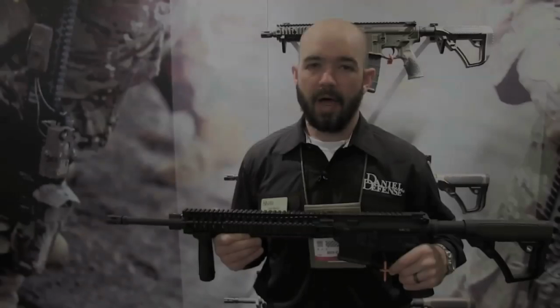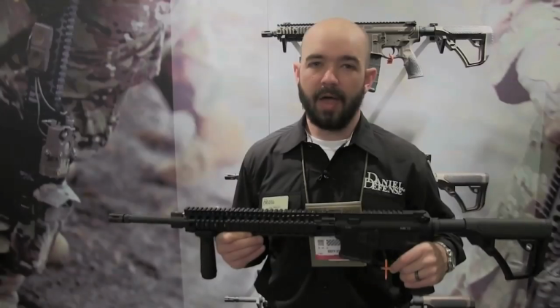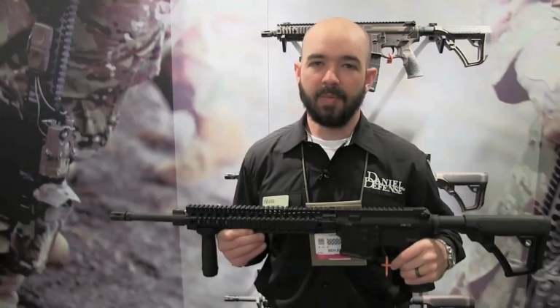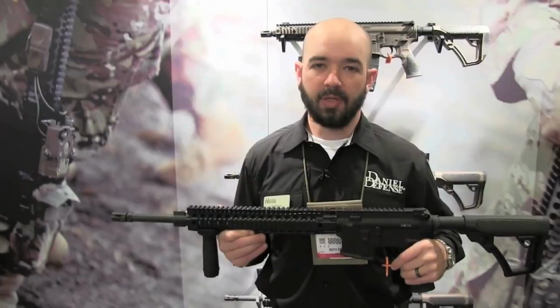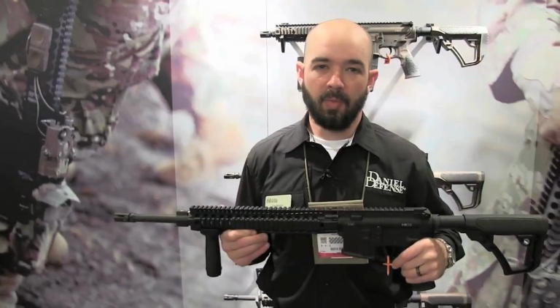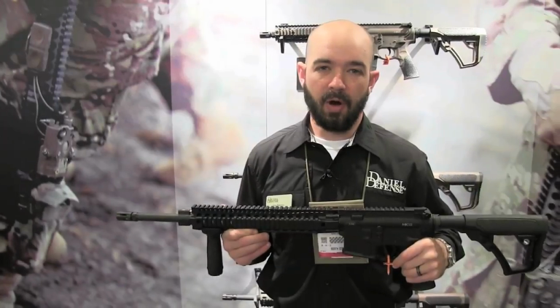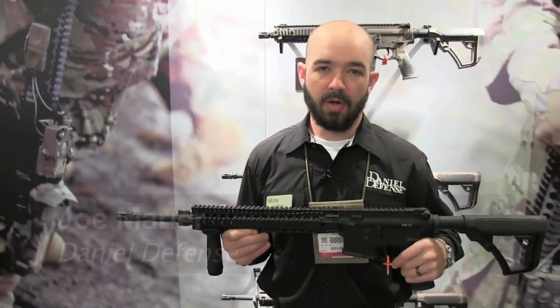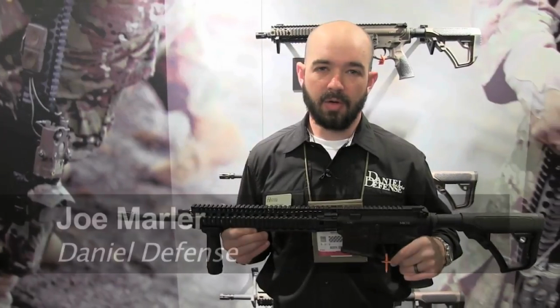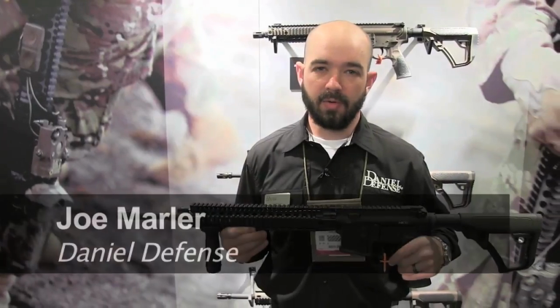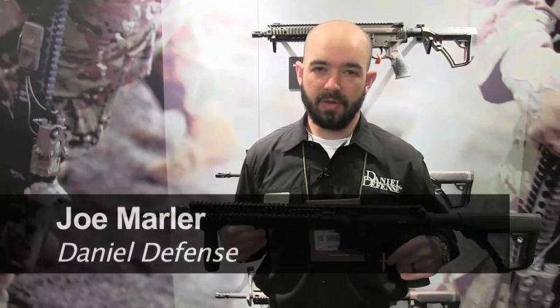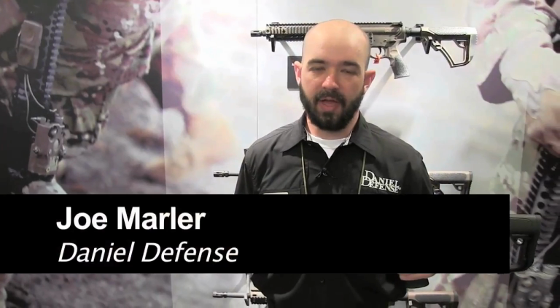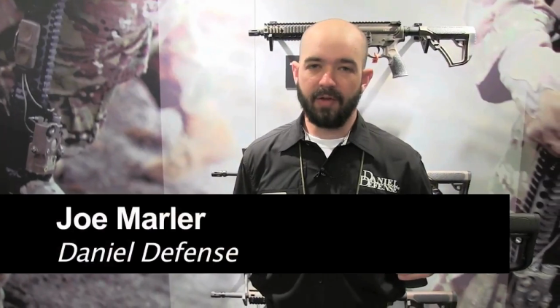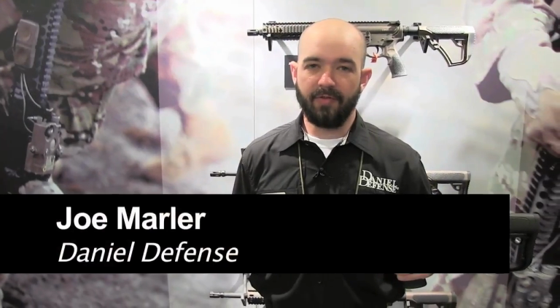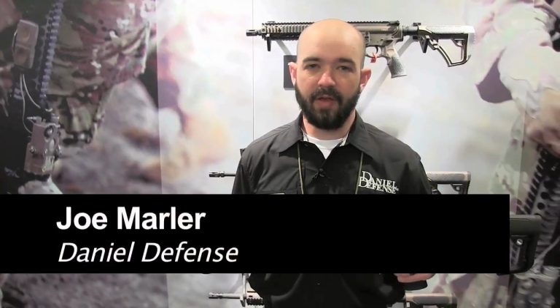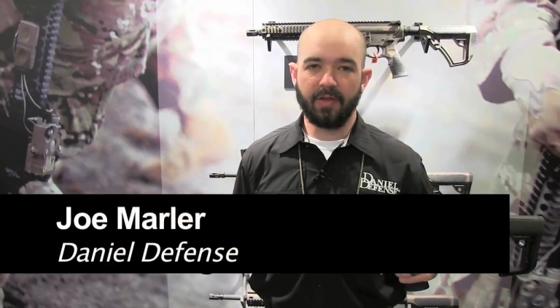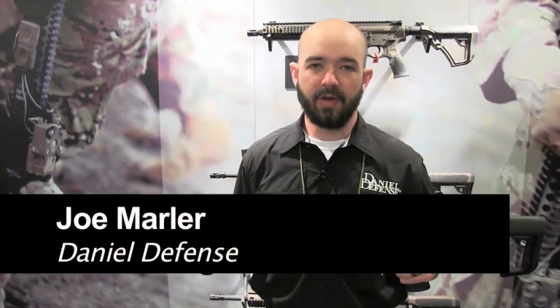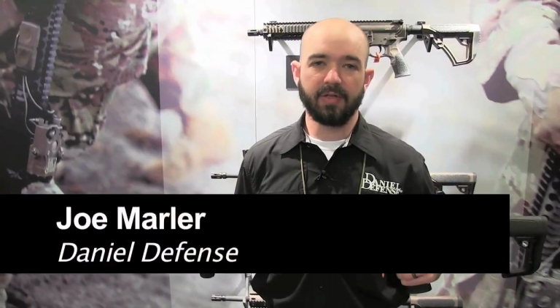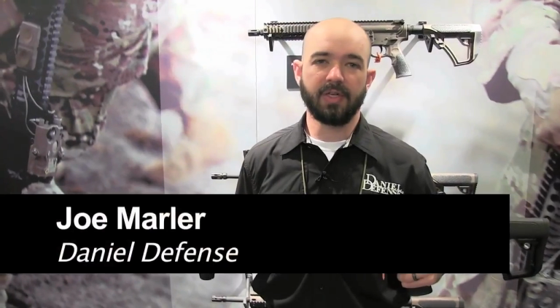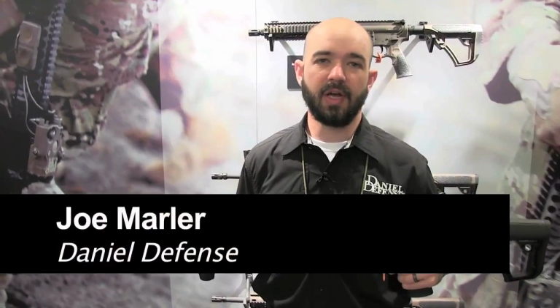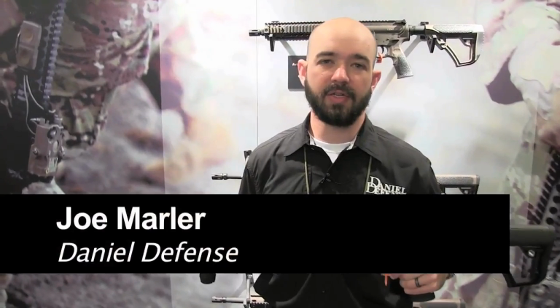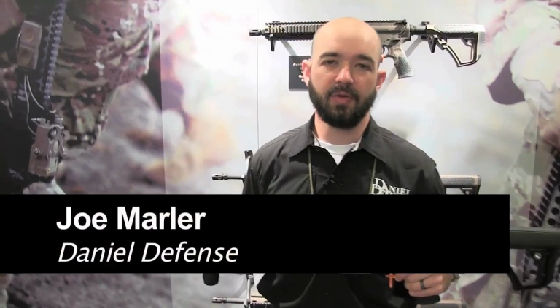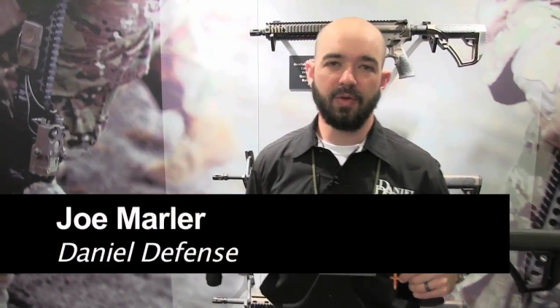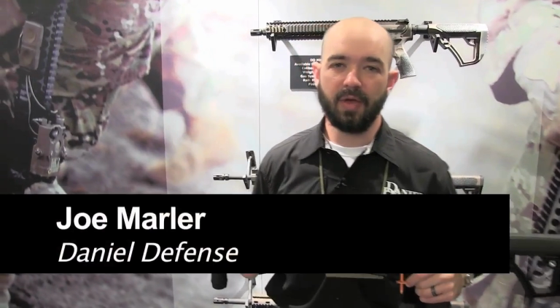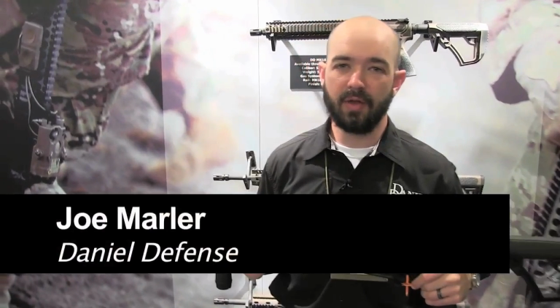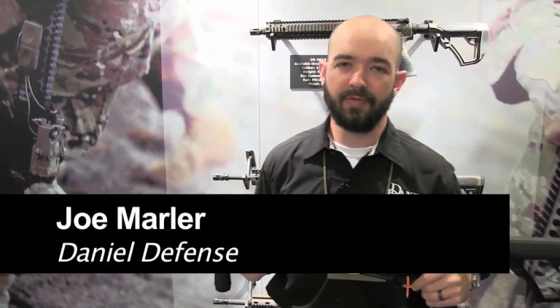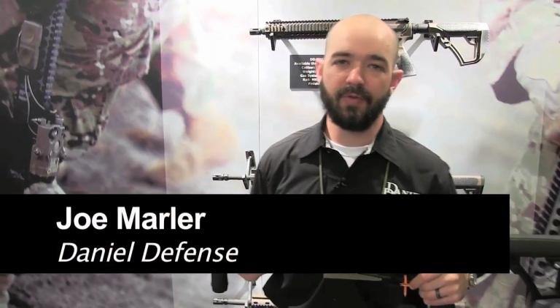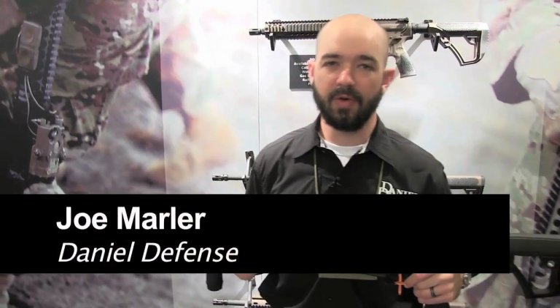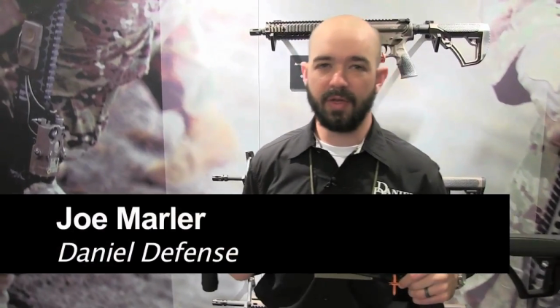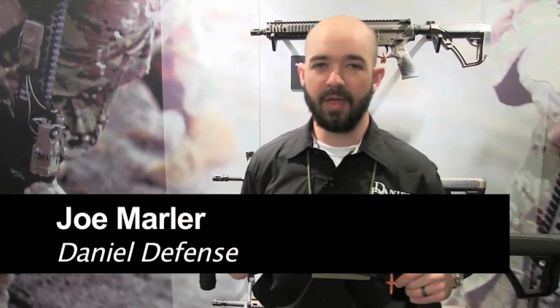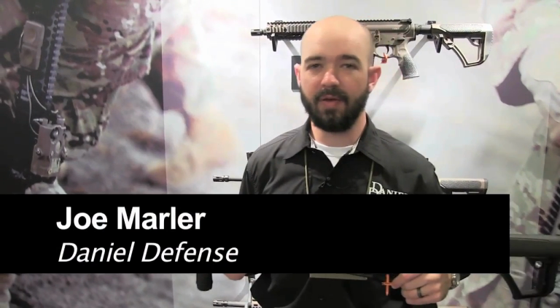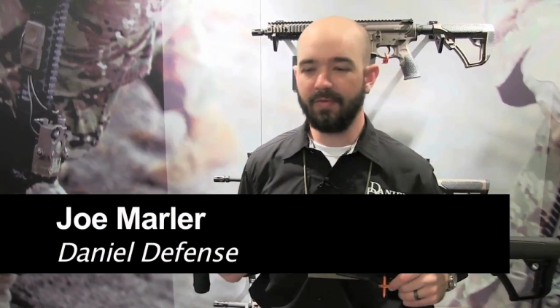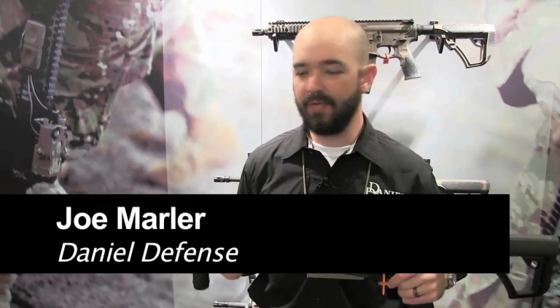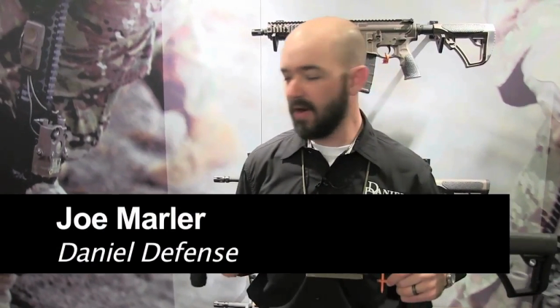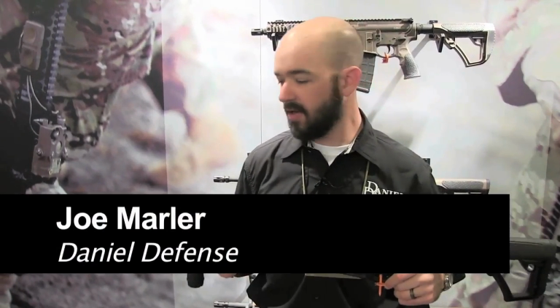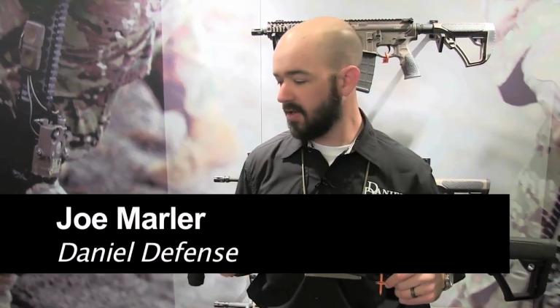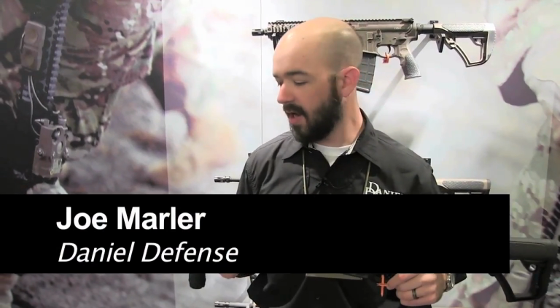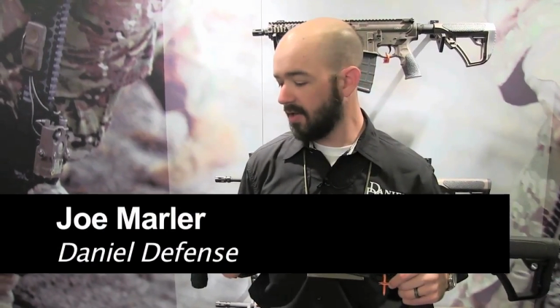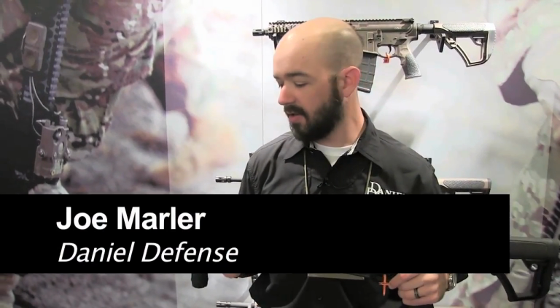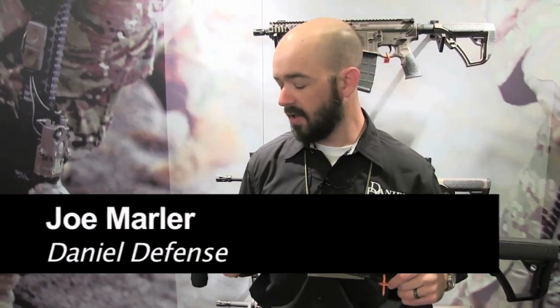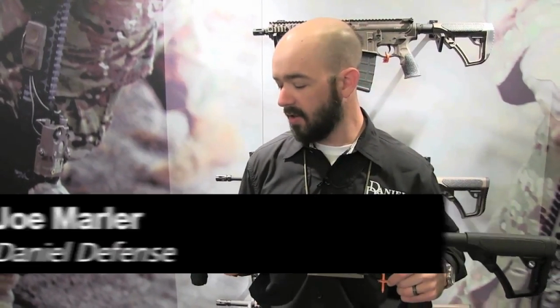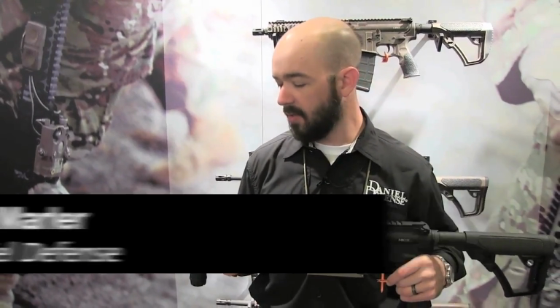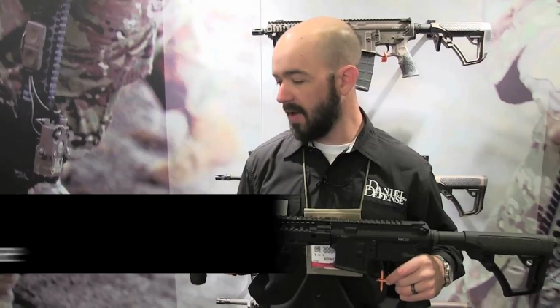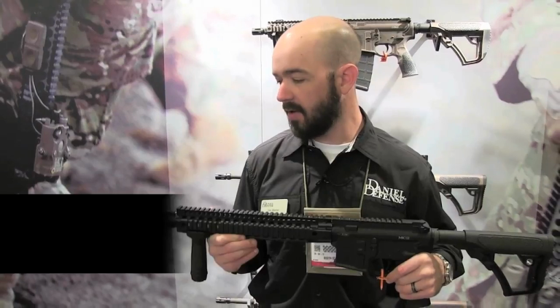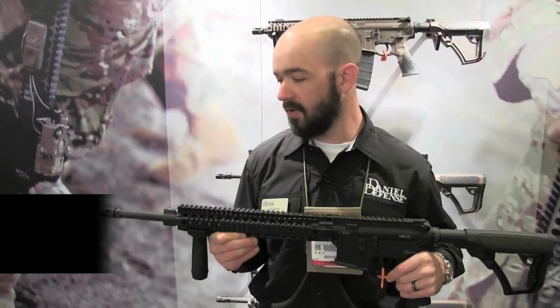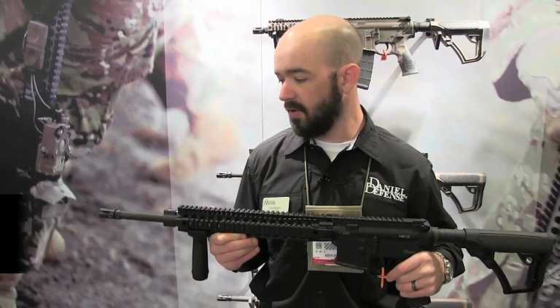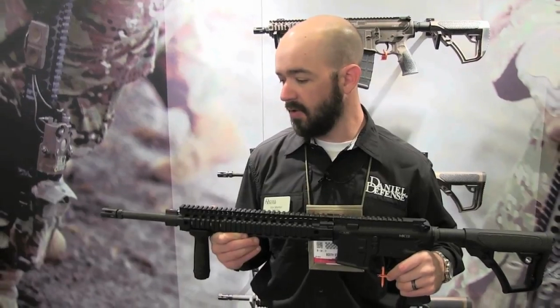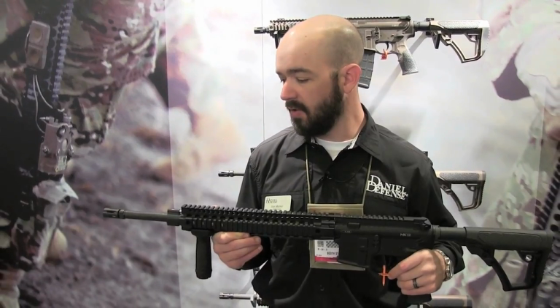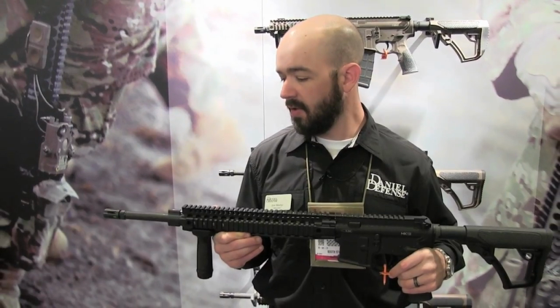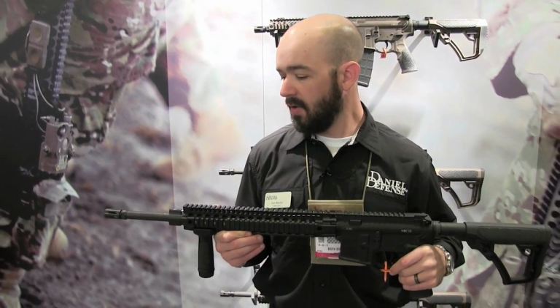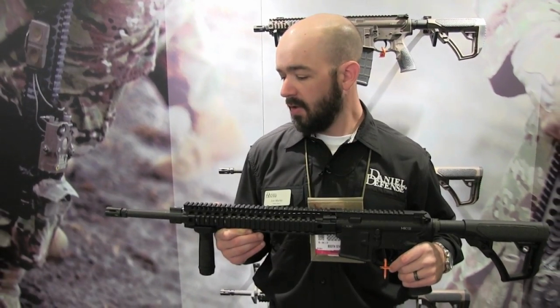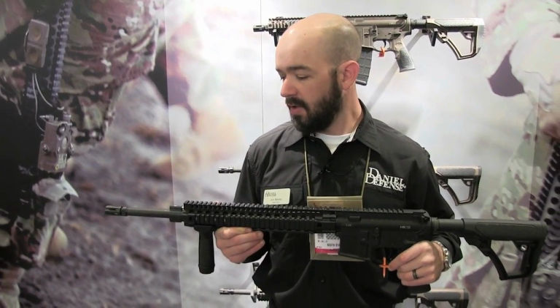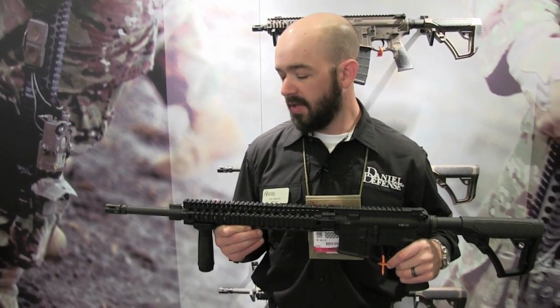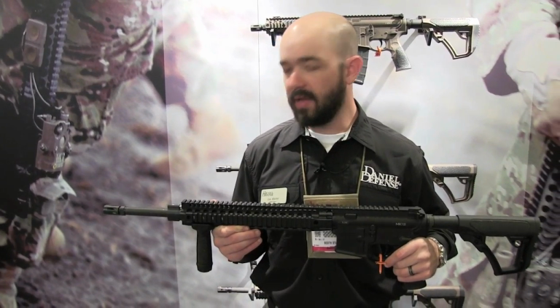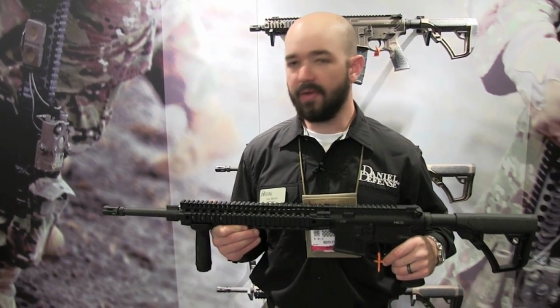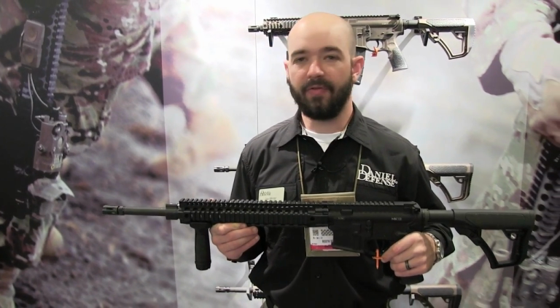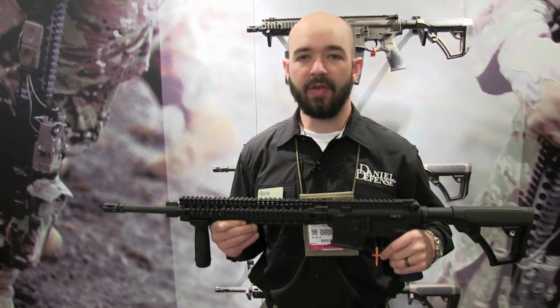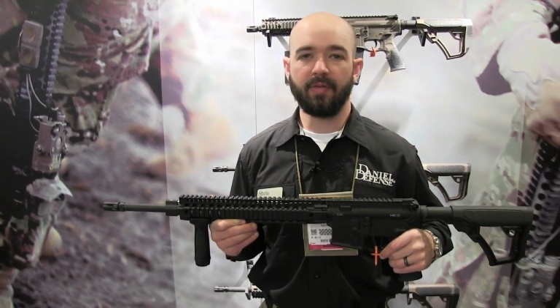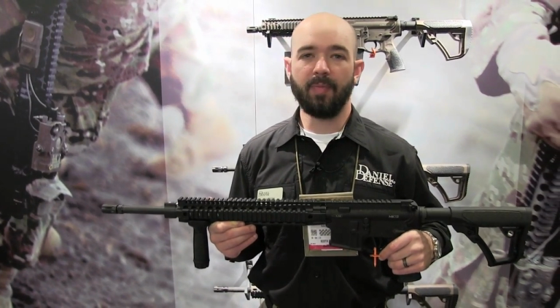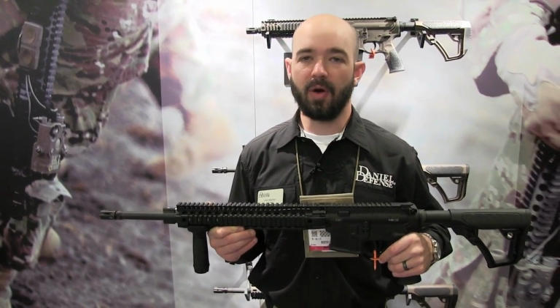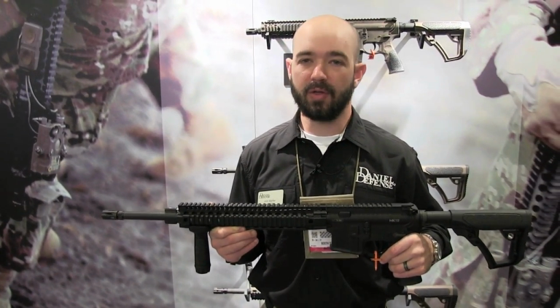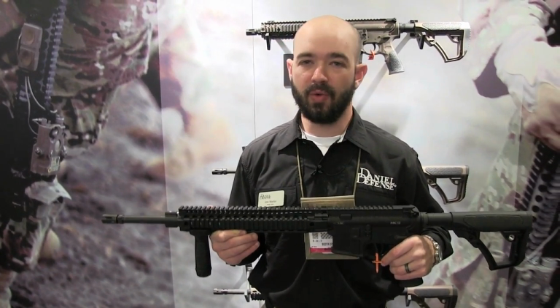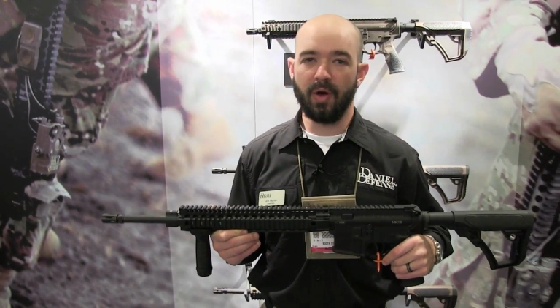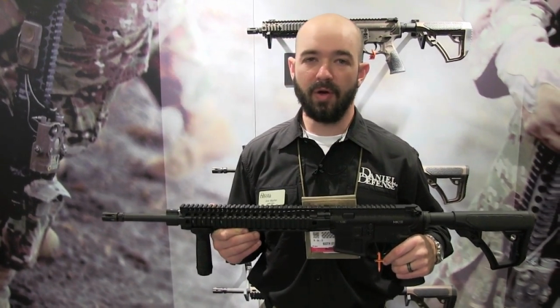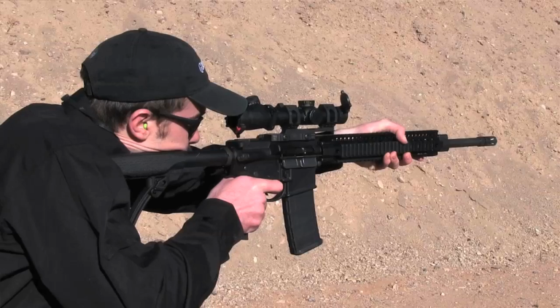Hi, I'm Joe Marler with Daniel Defense here at SHOT Show 2014. Very excited to tell you about our new Daniel Defense Mark 12.